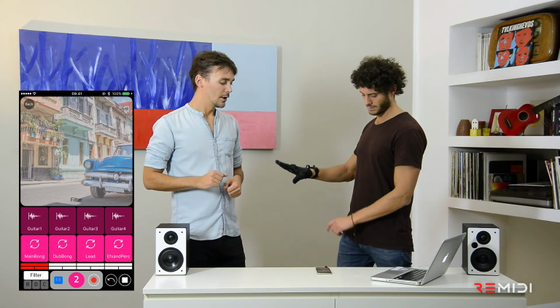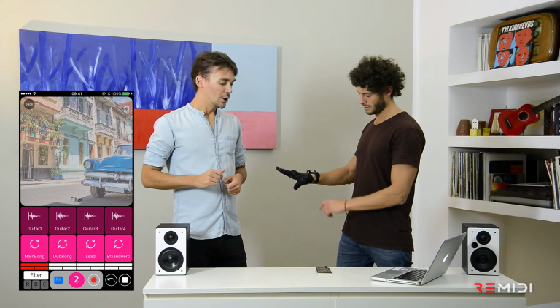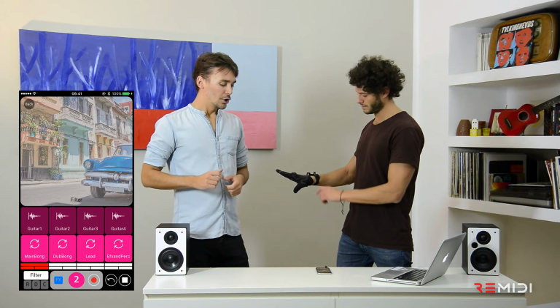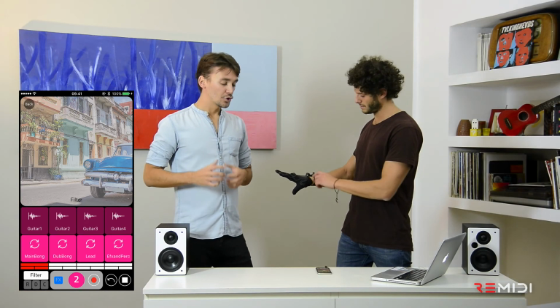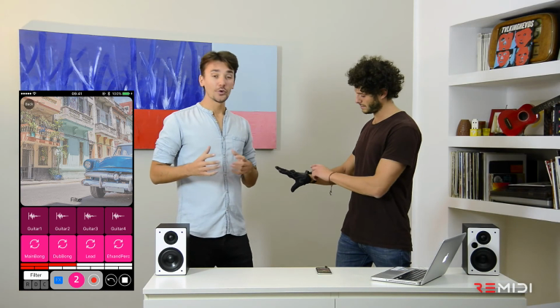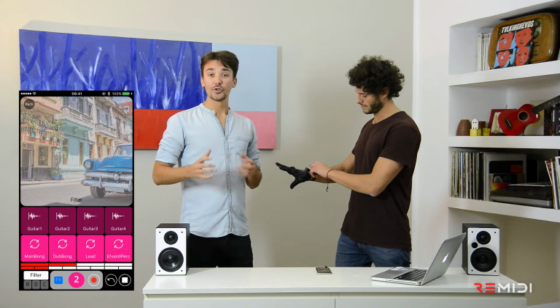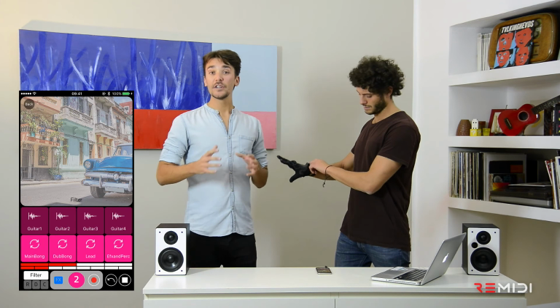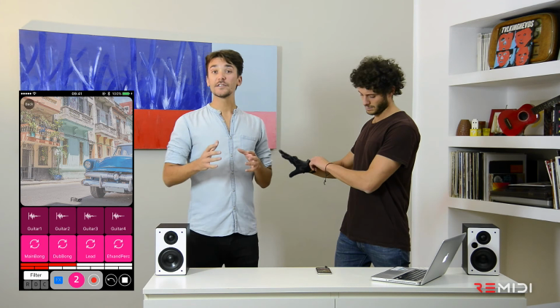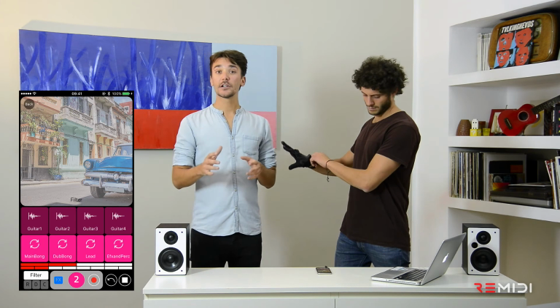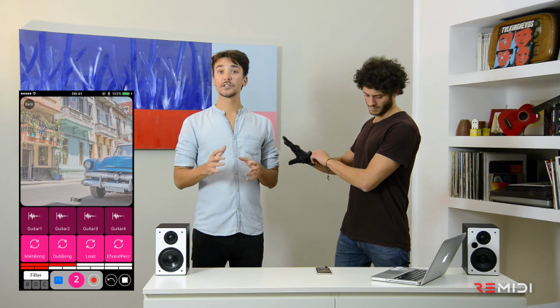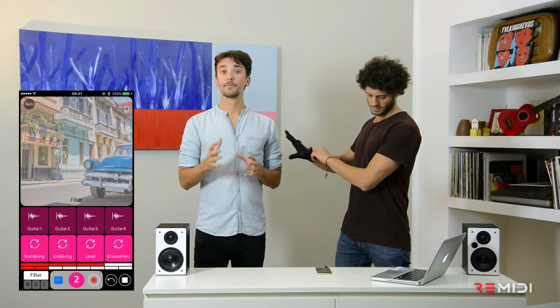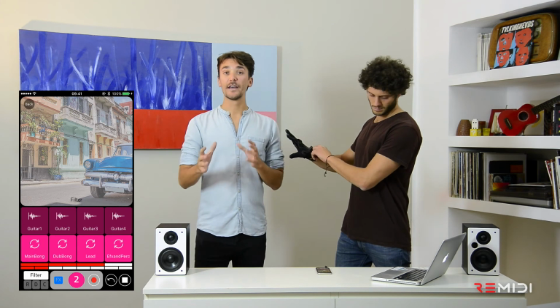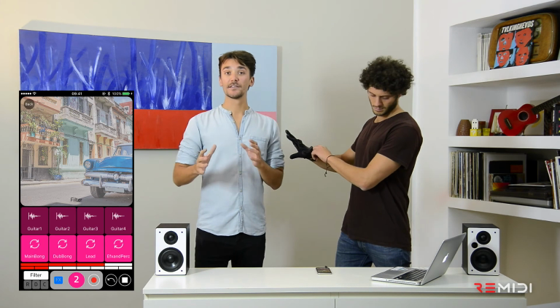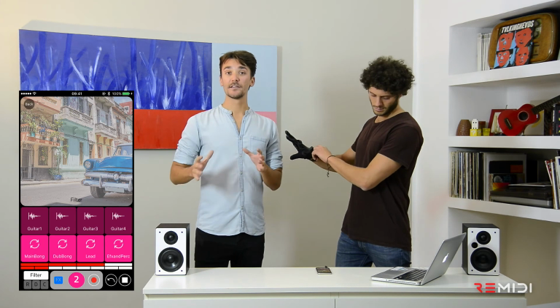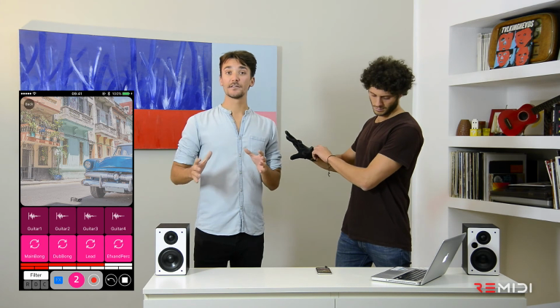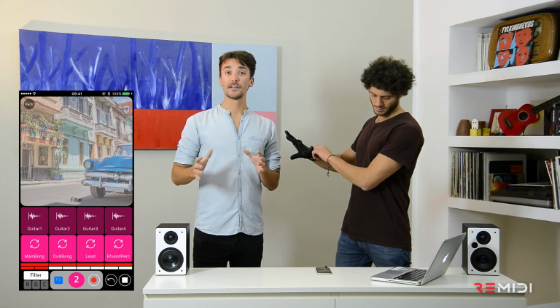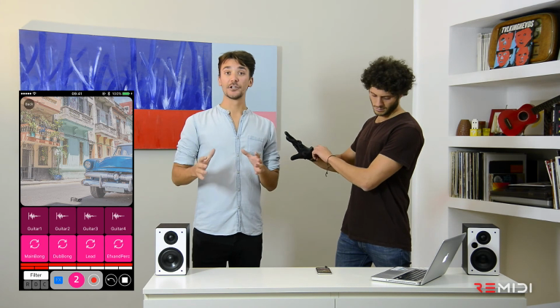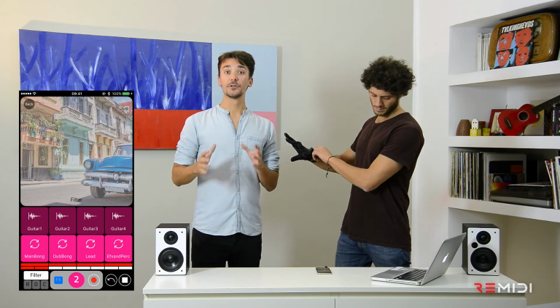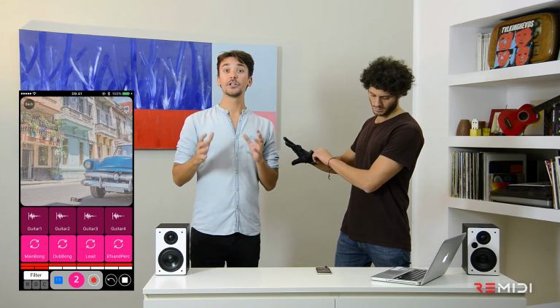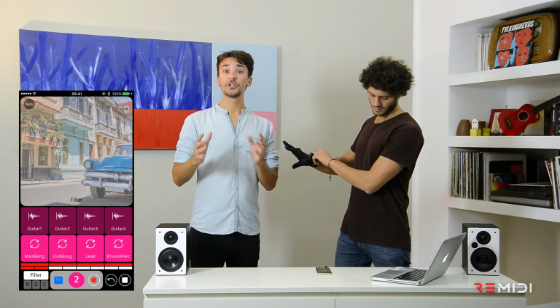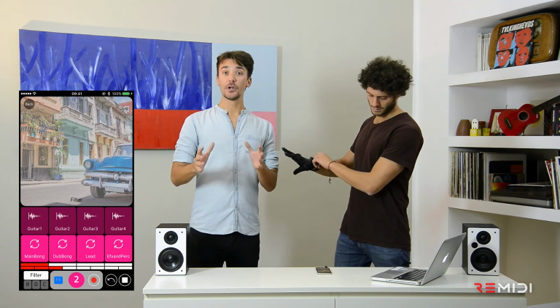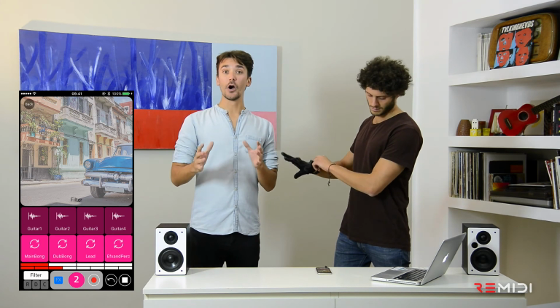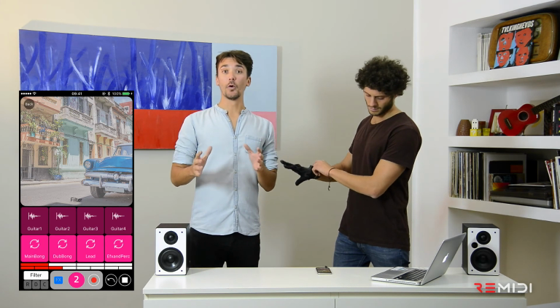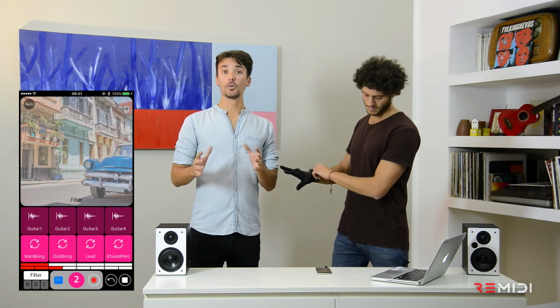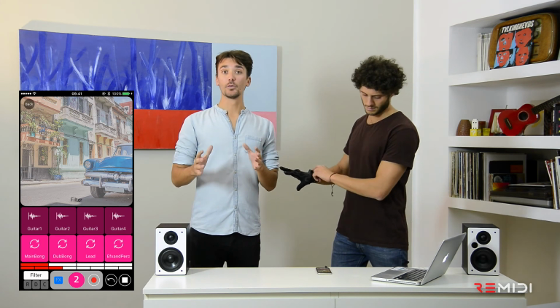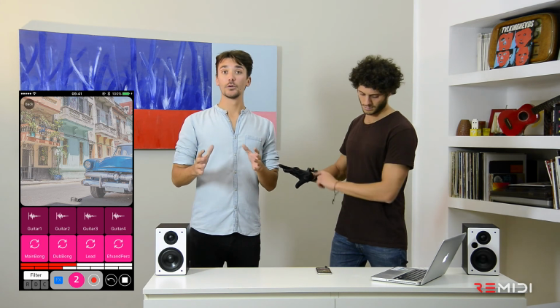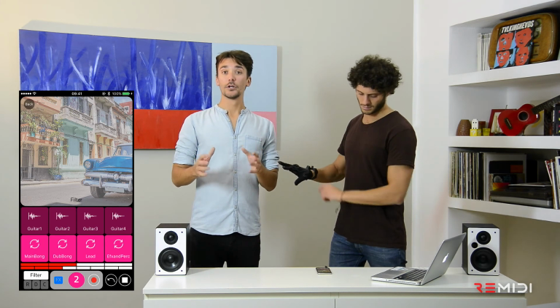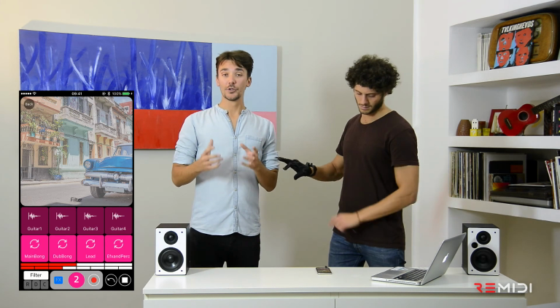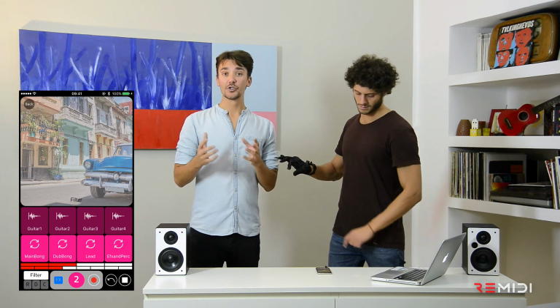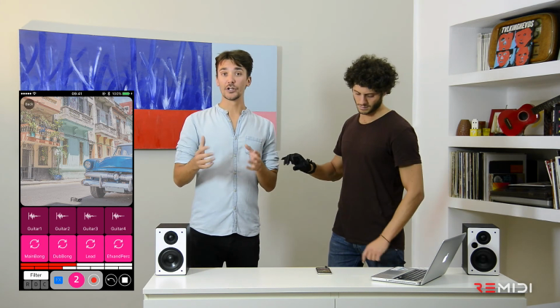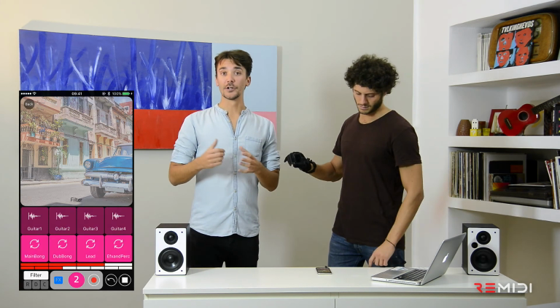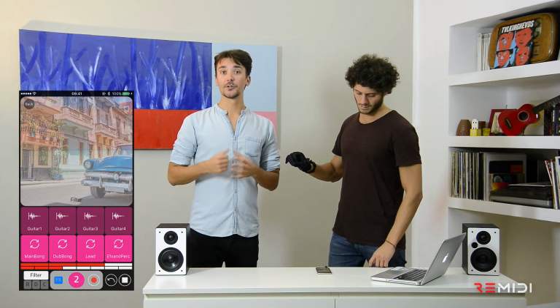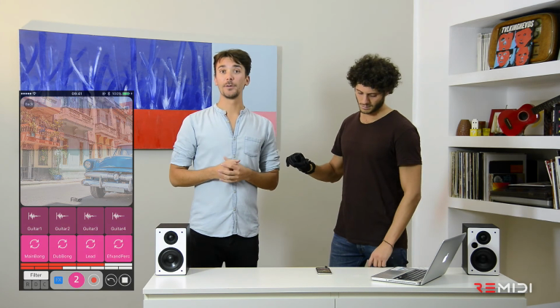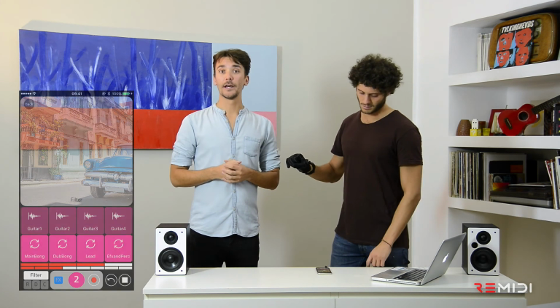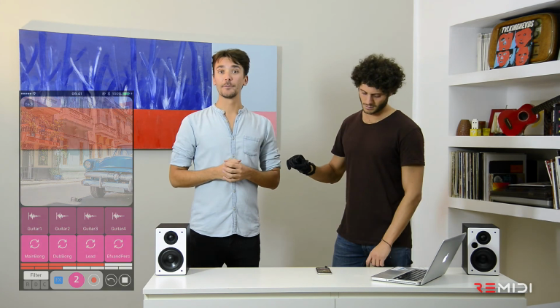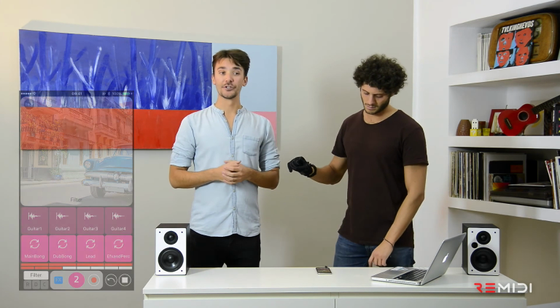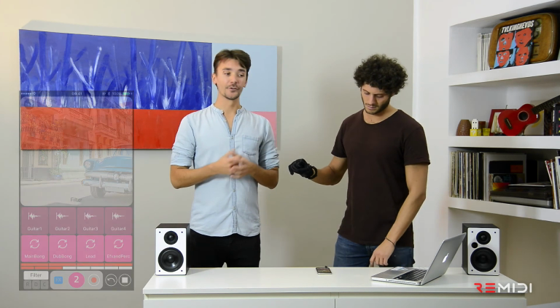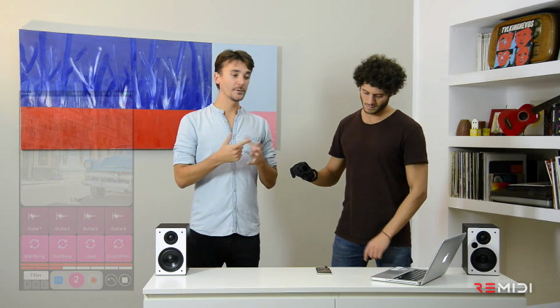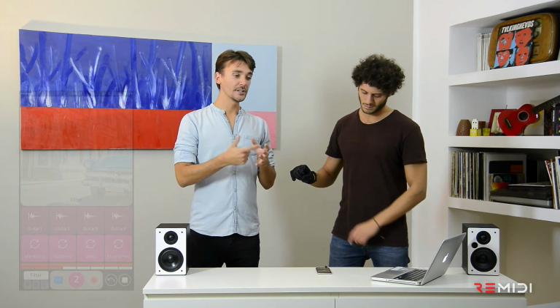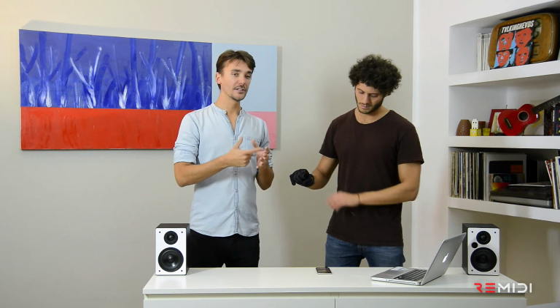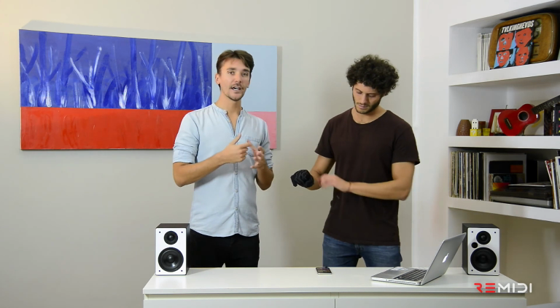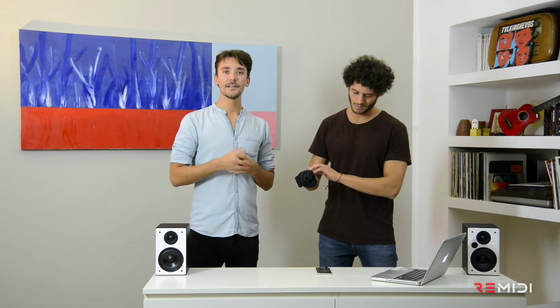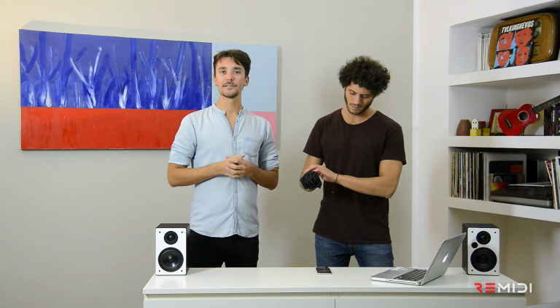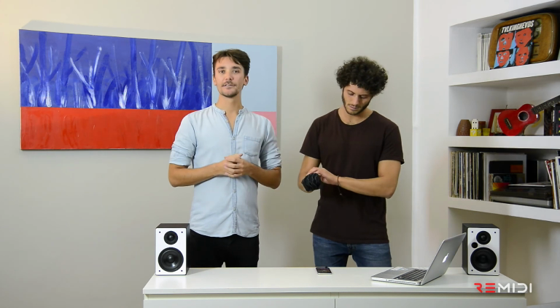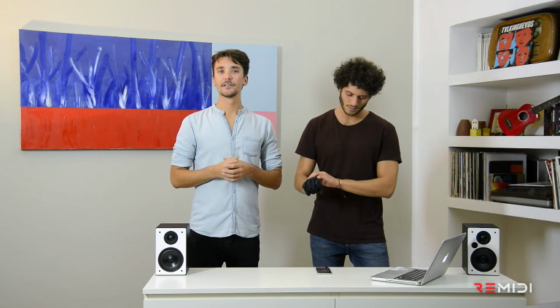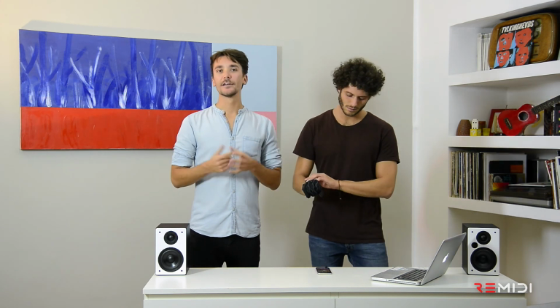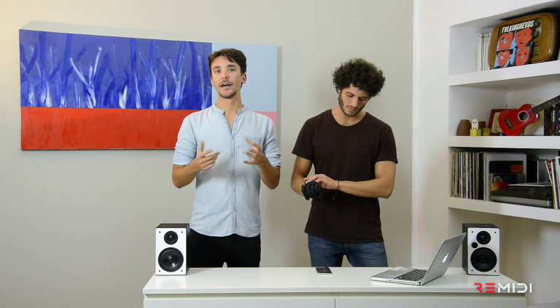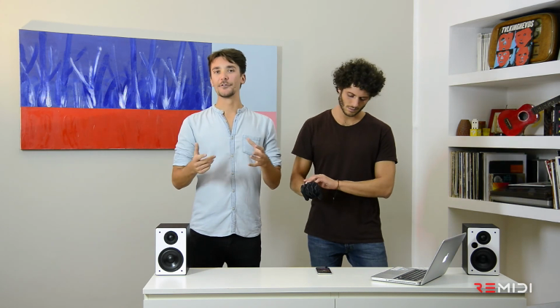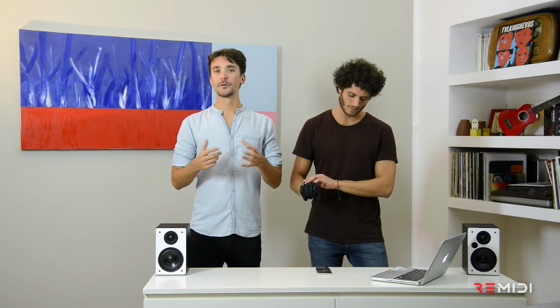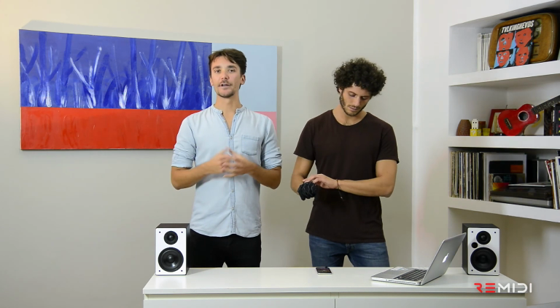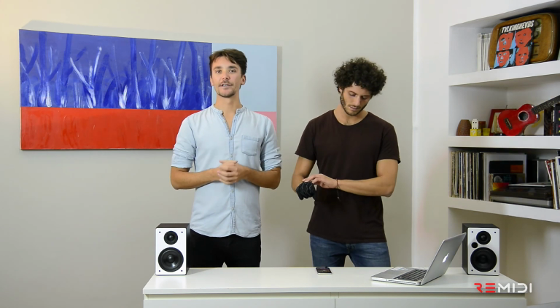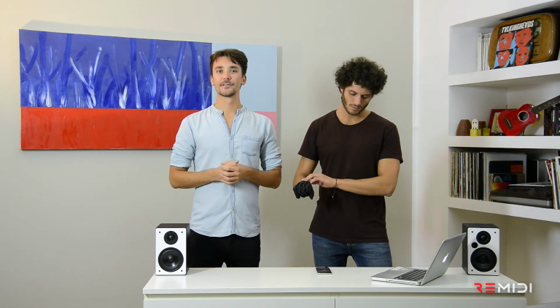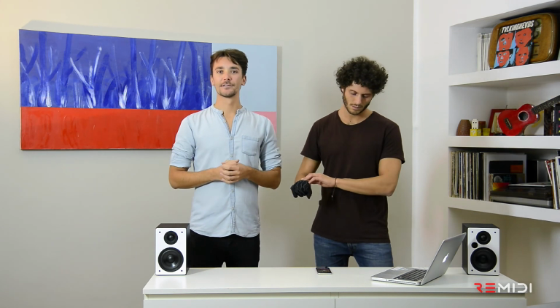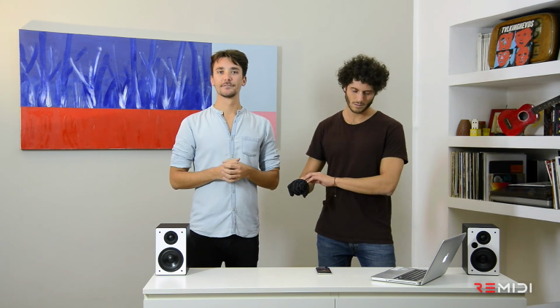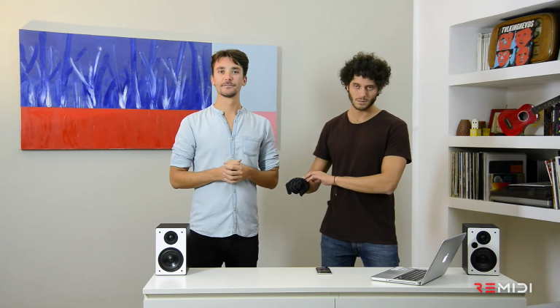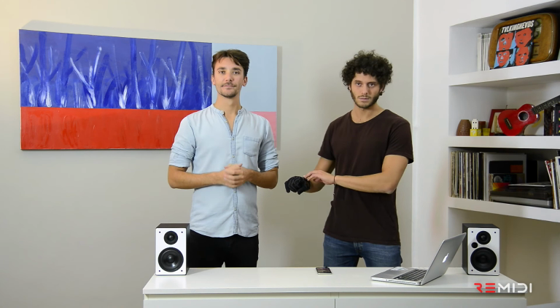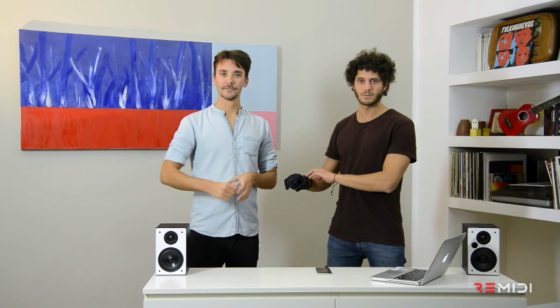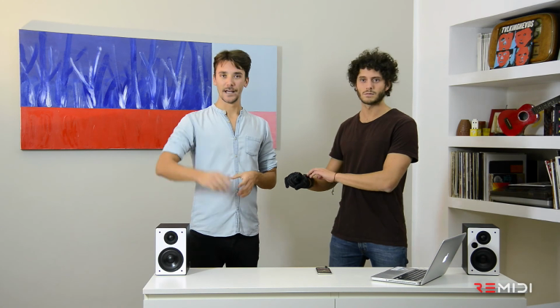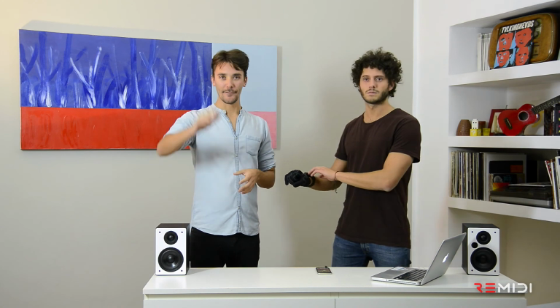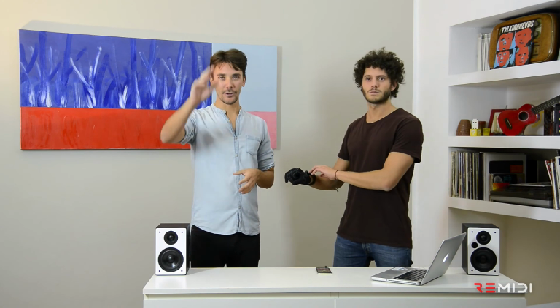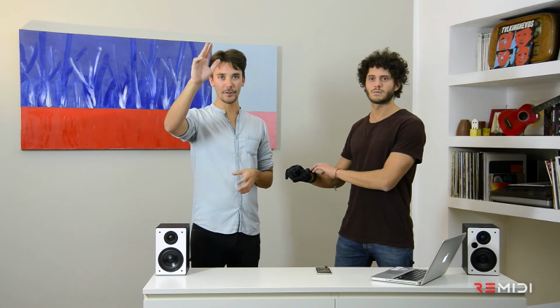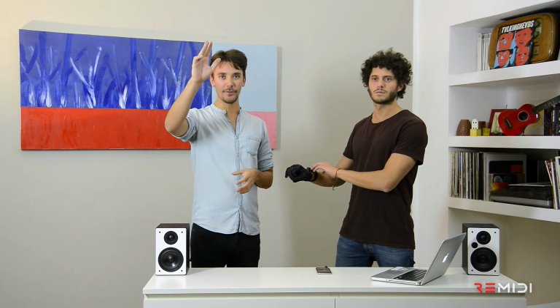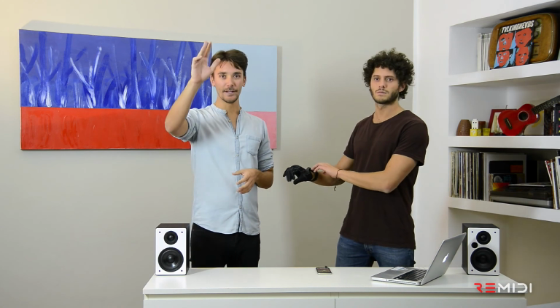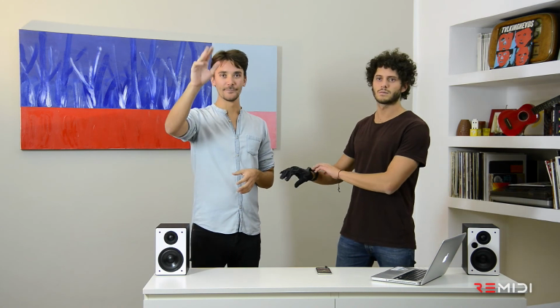So these are the basics that you need to know to start to play with Remedy T8 and Remix. Have a lot of fun!